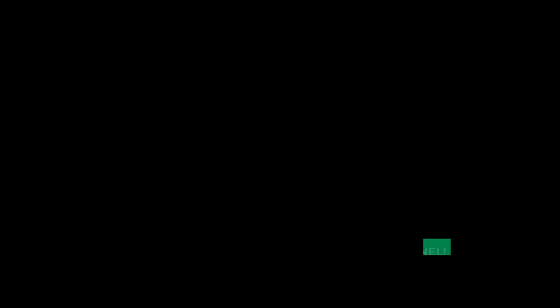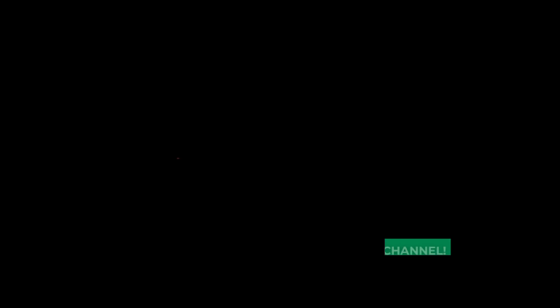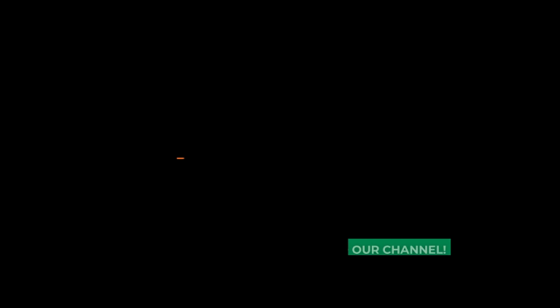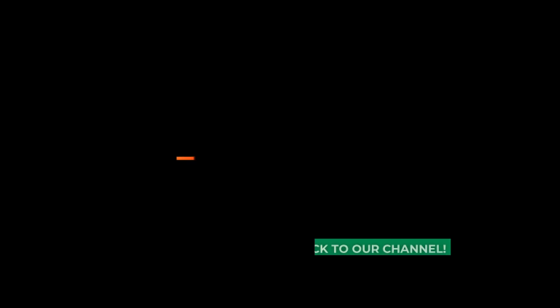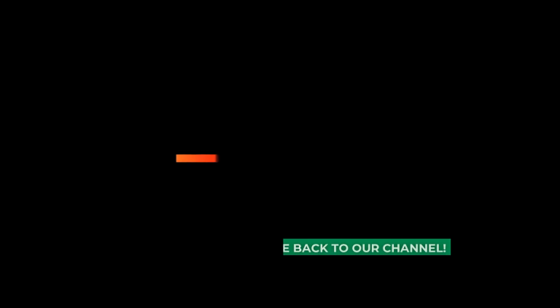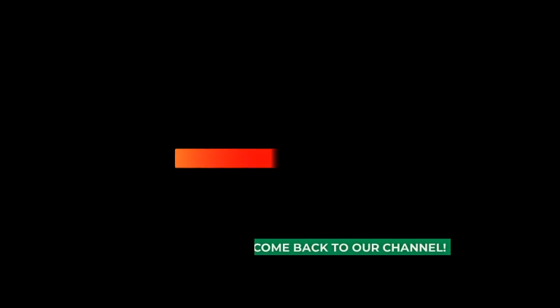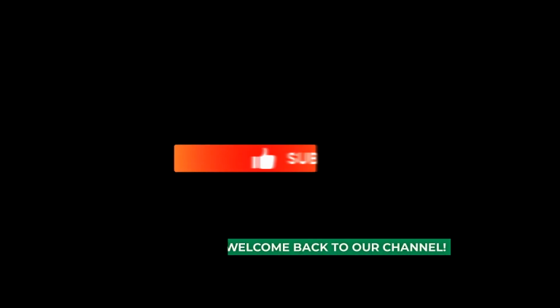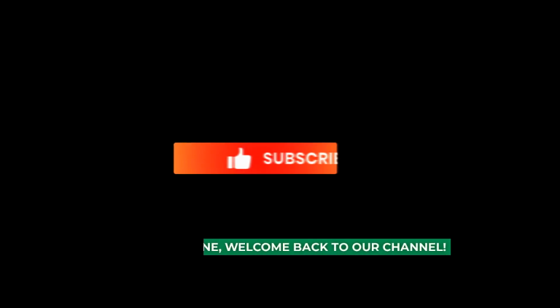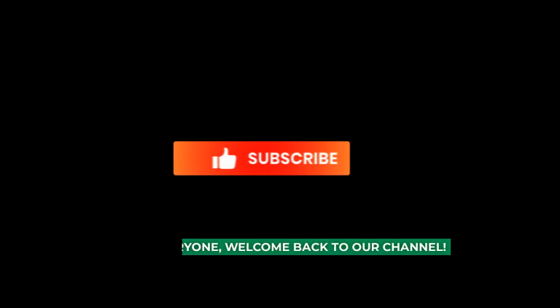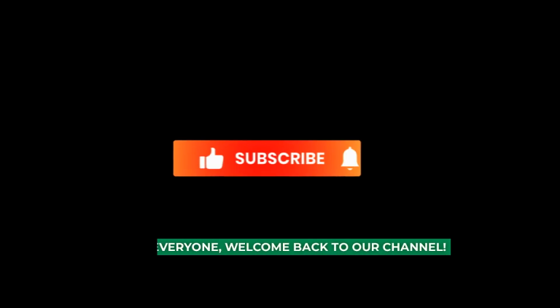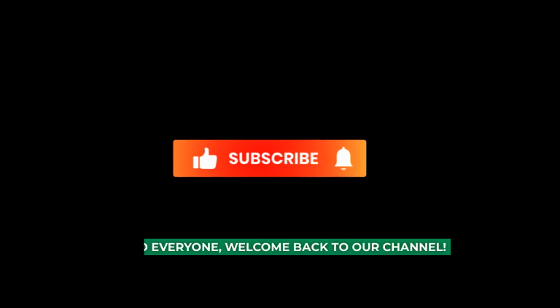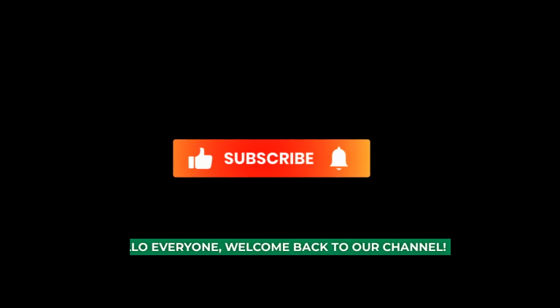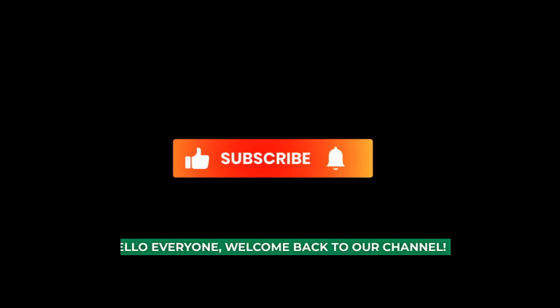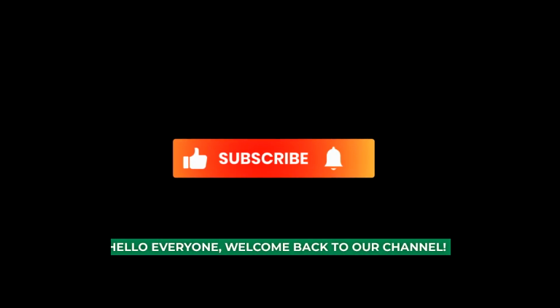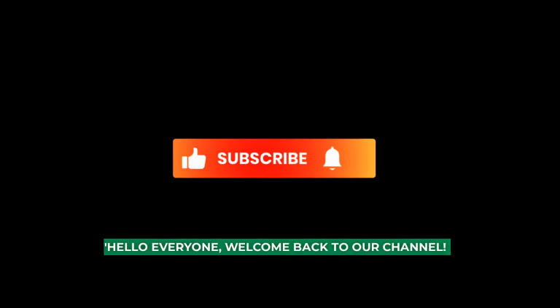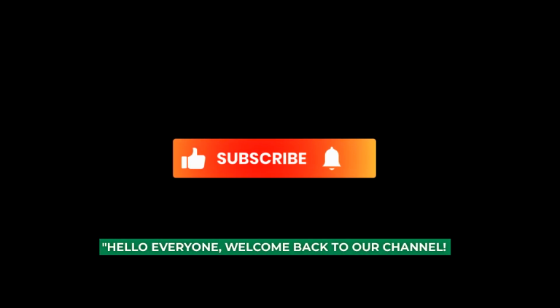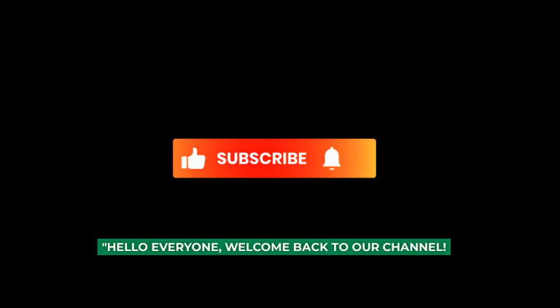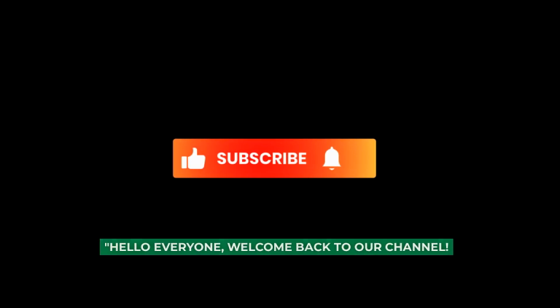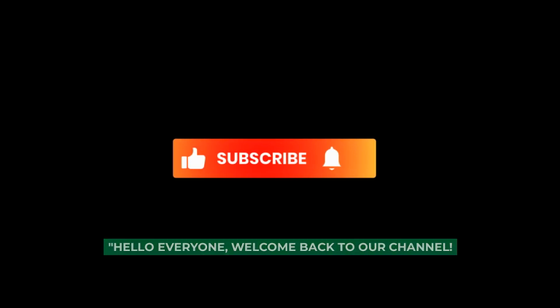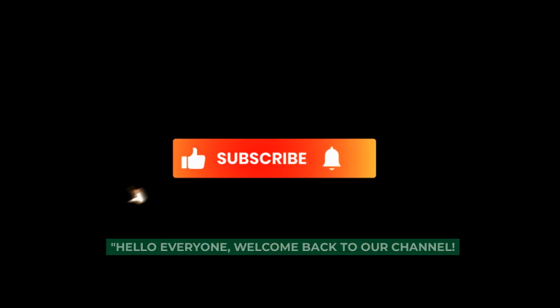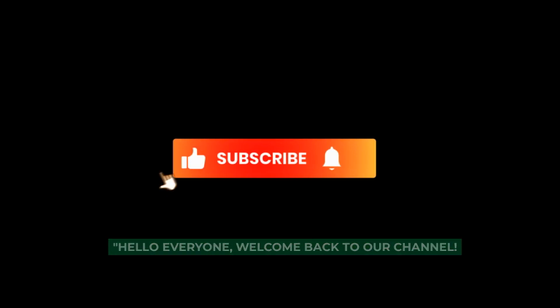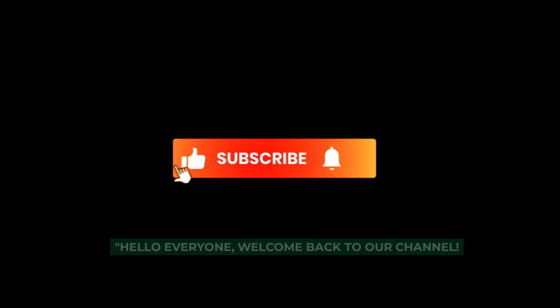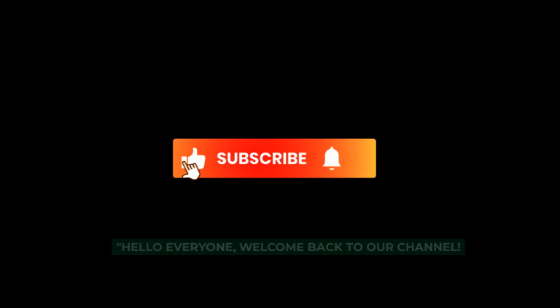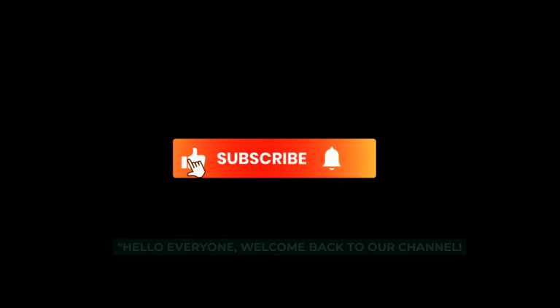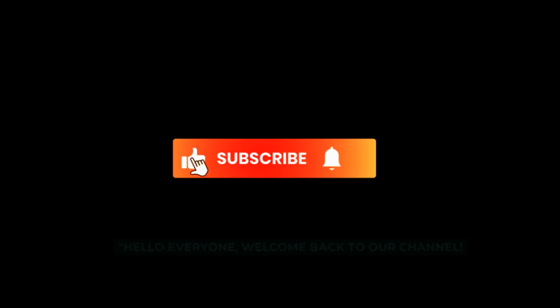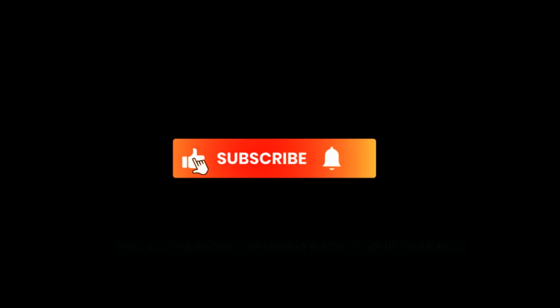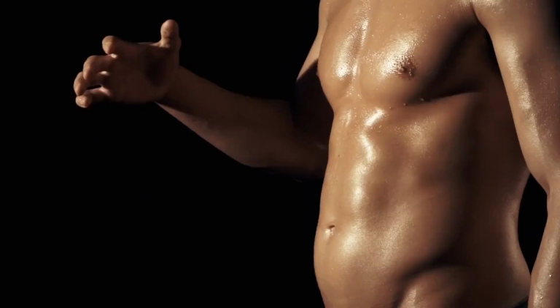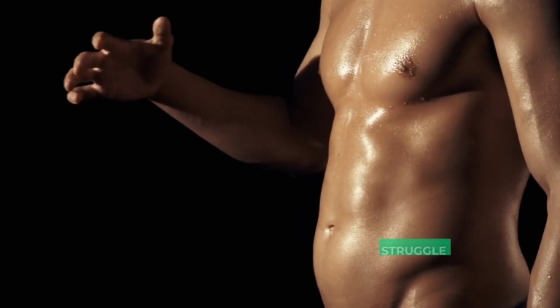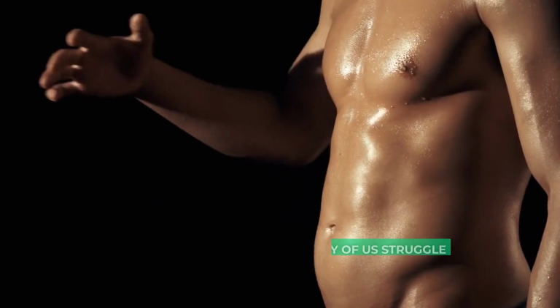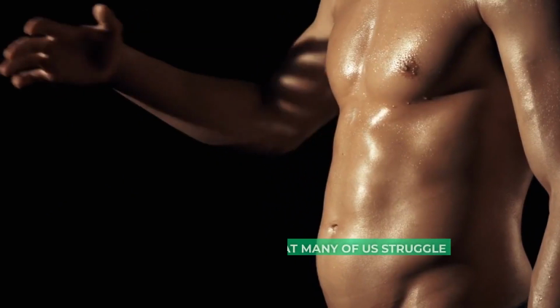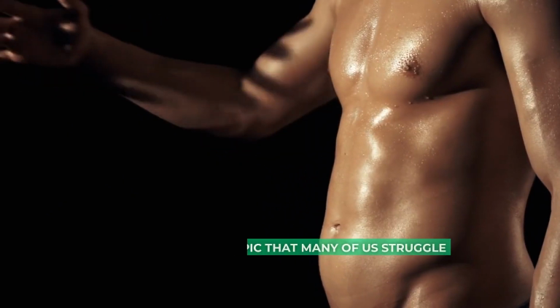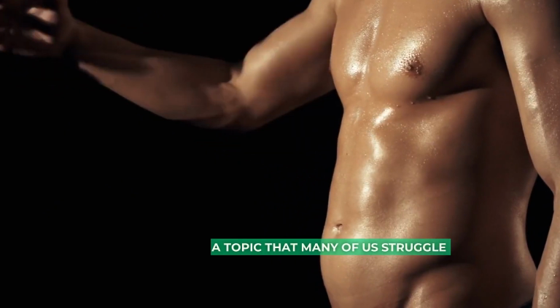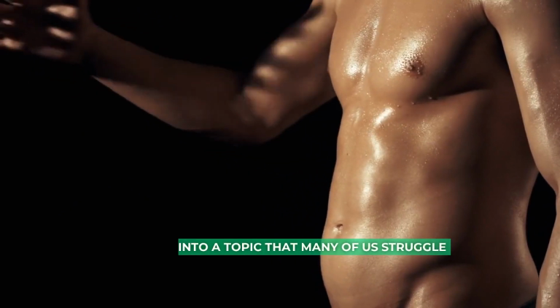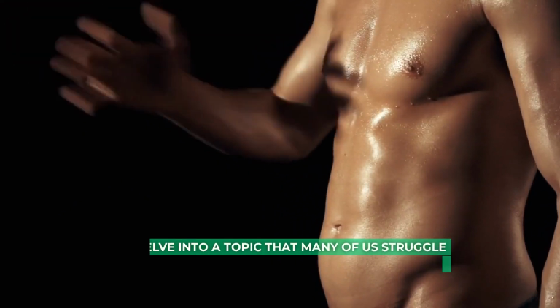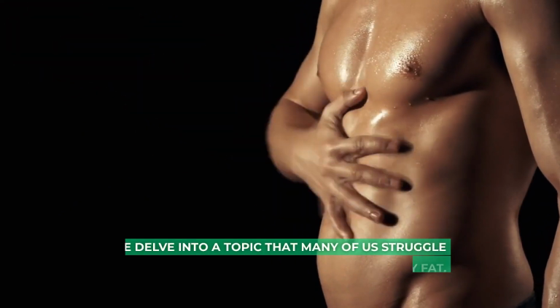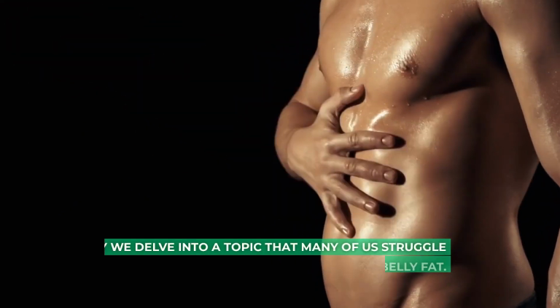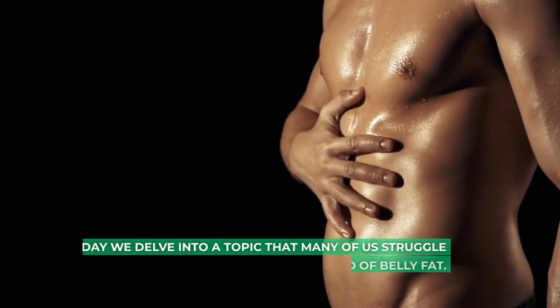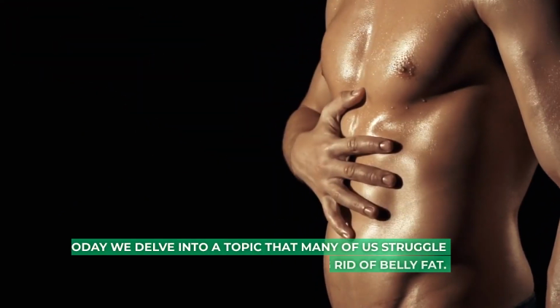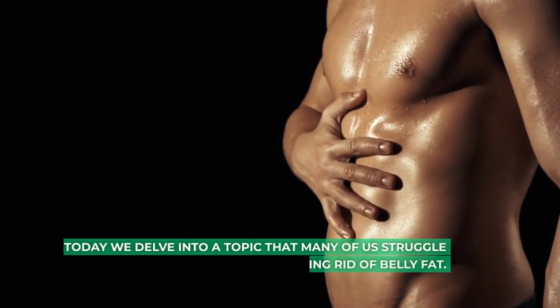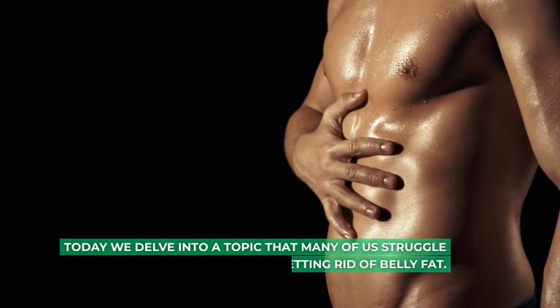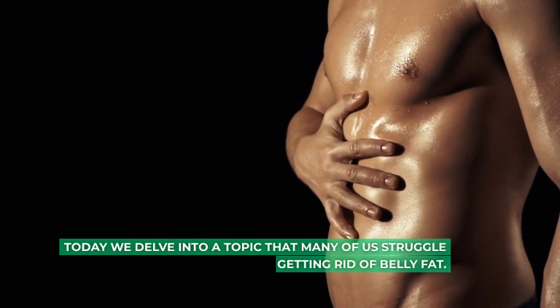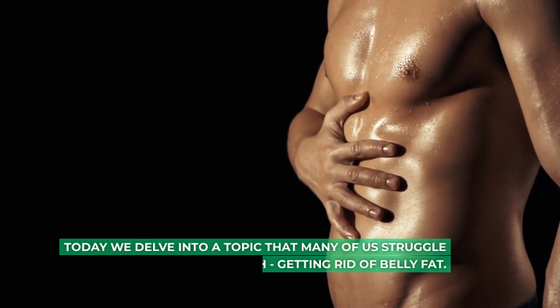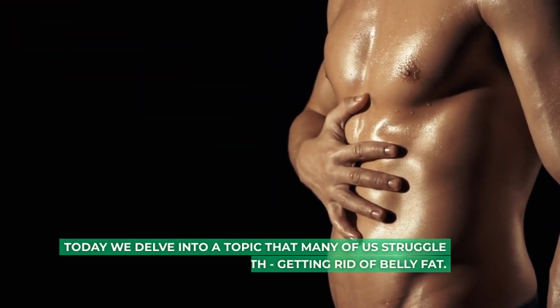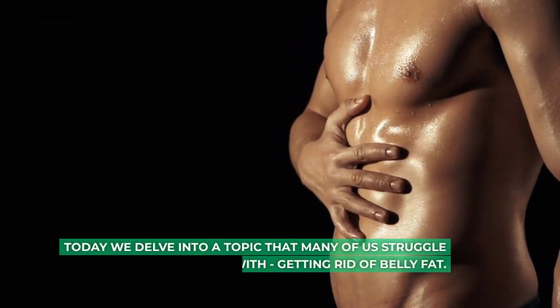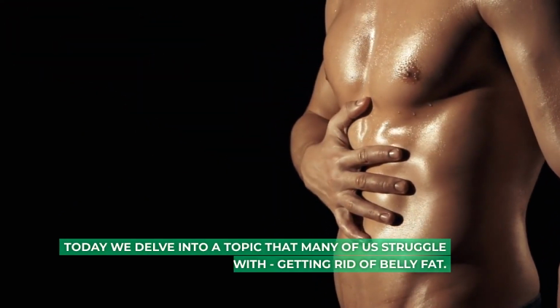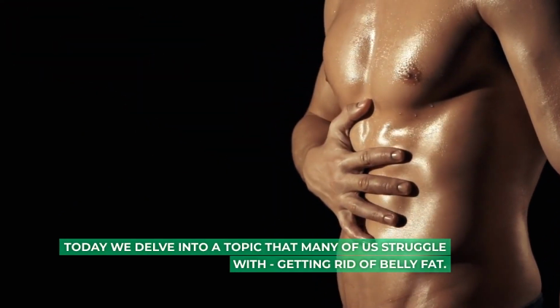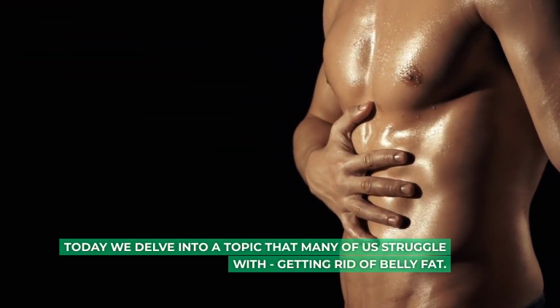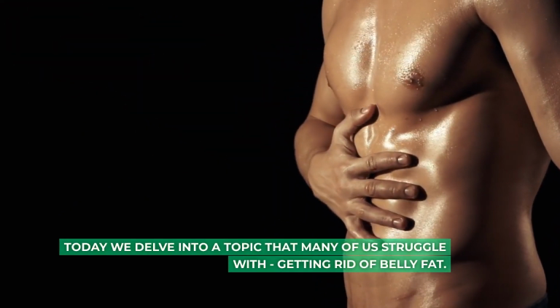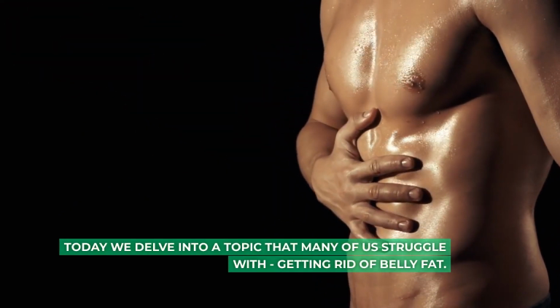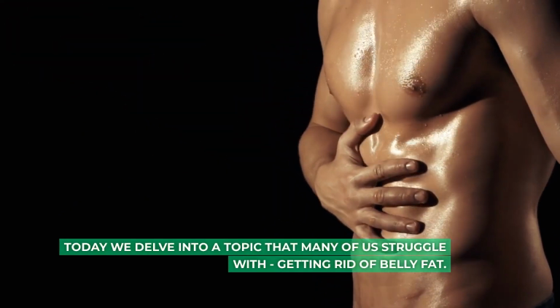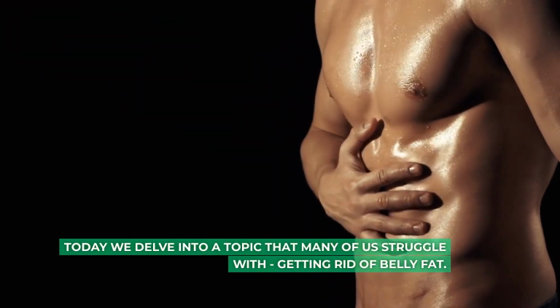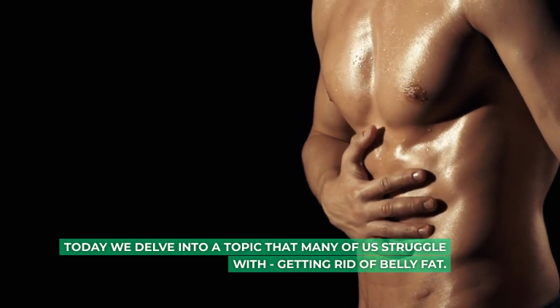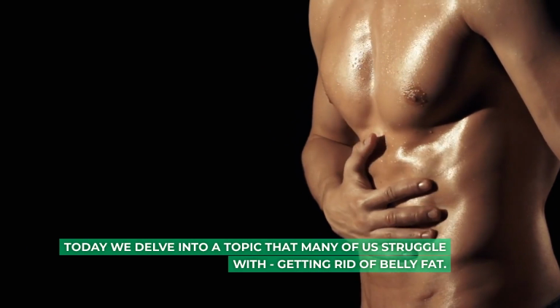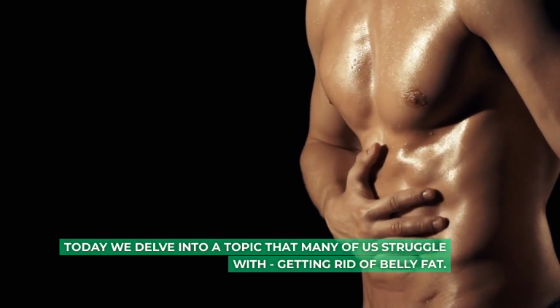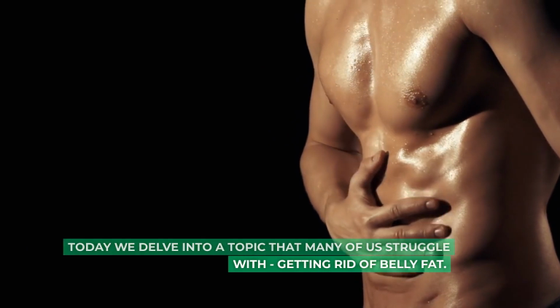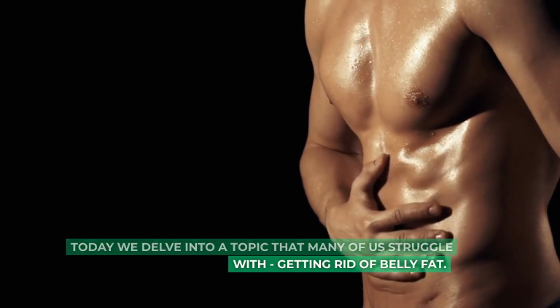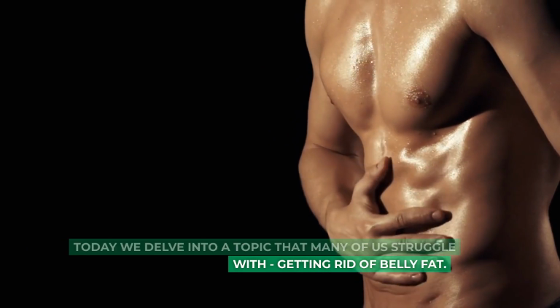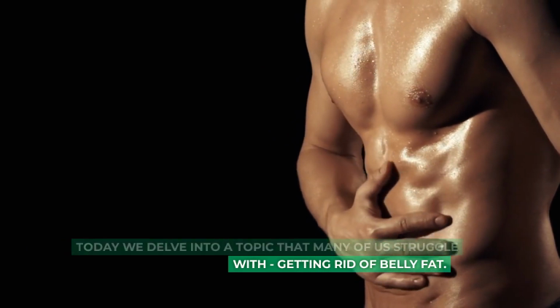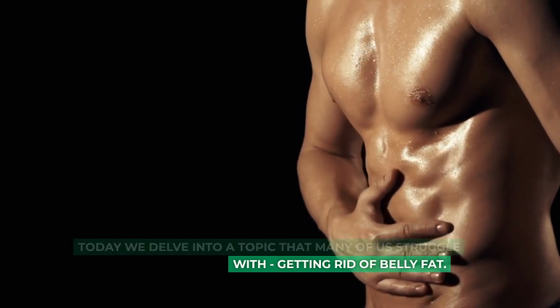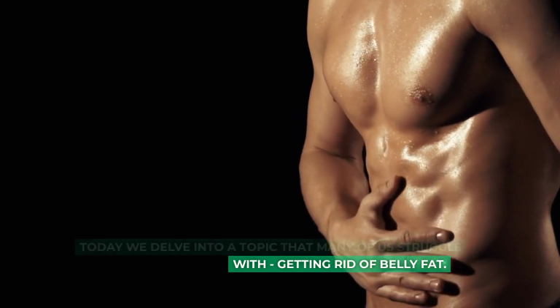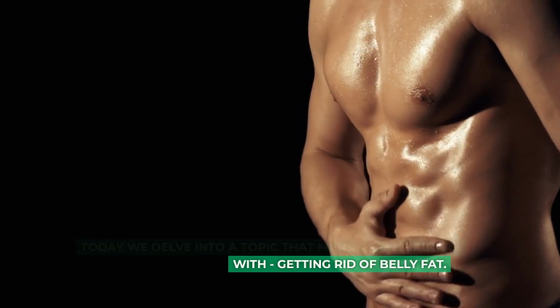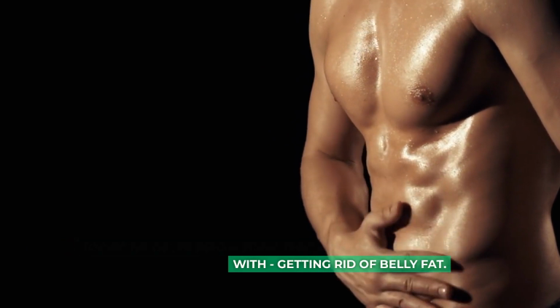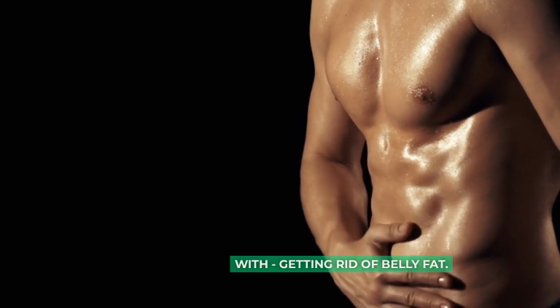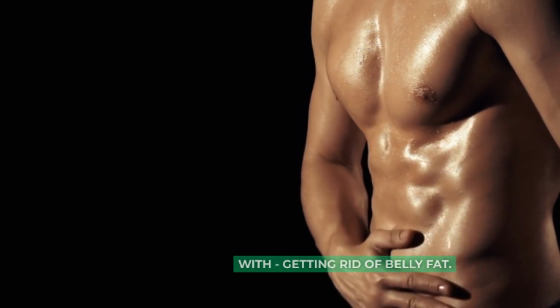Hello everyone, welcome back to our channel. Today we delve into a topic that many of us struggle with: getting rid of belly fat.